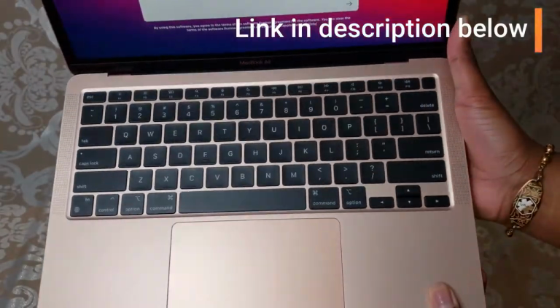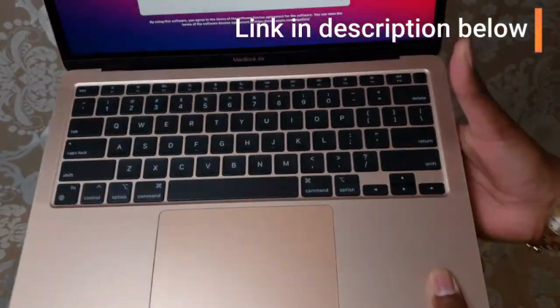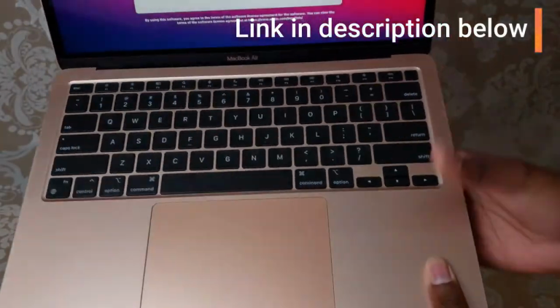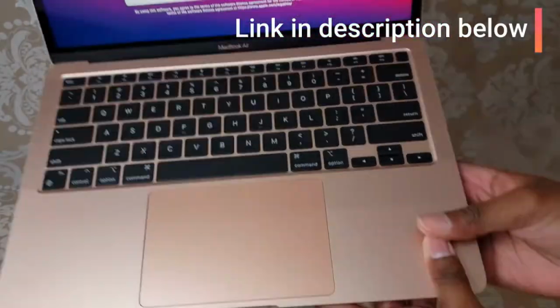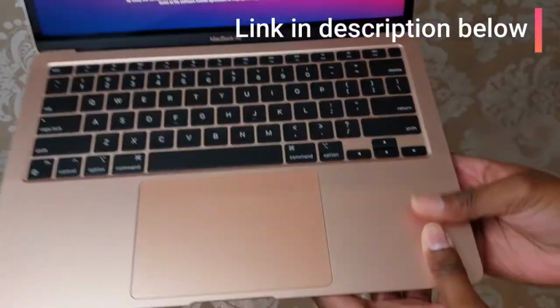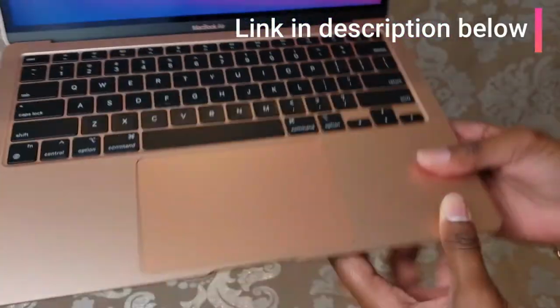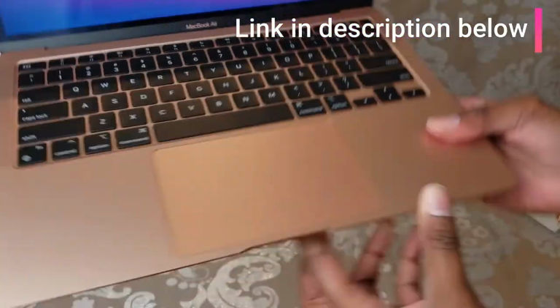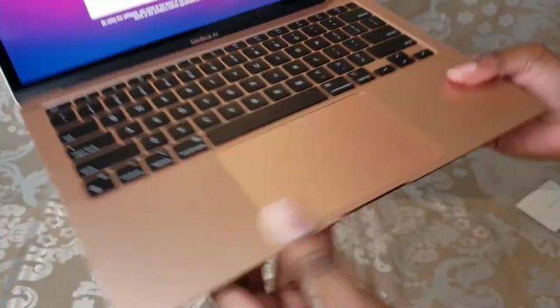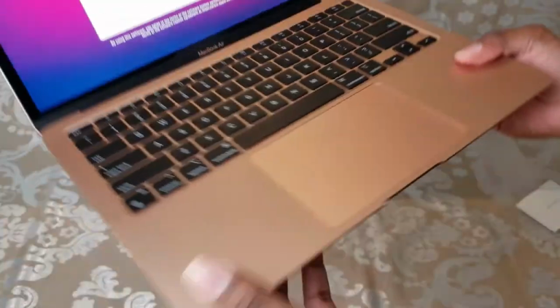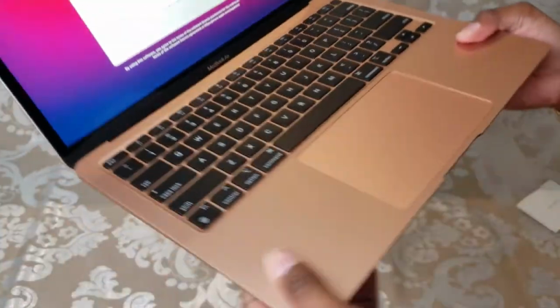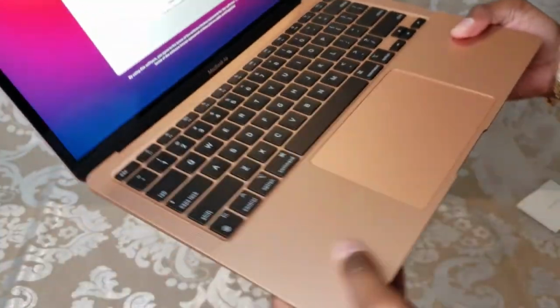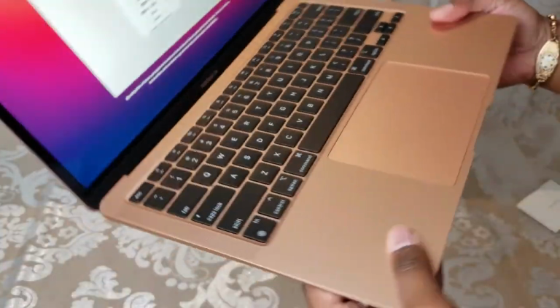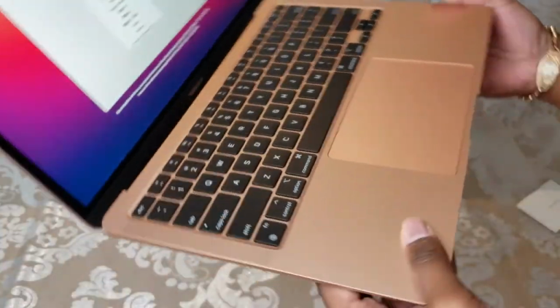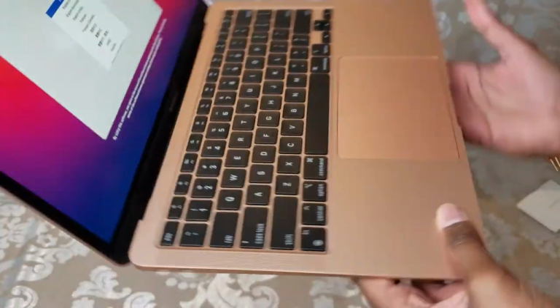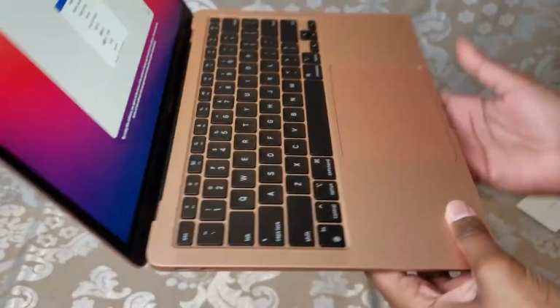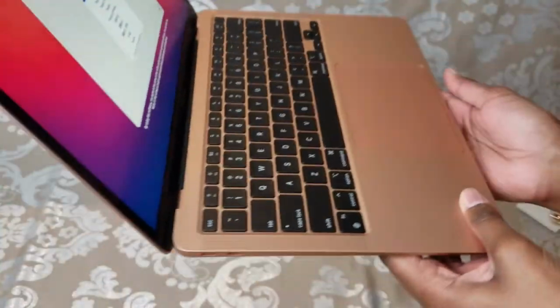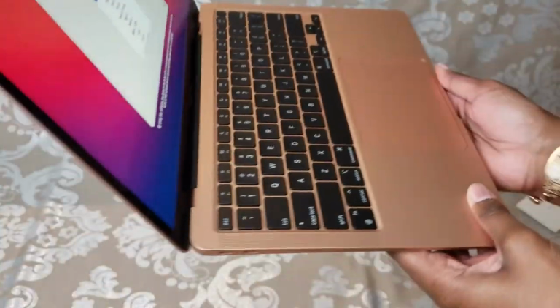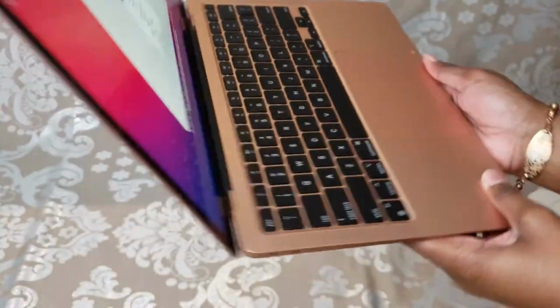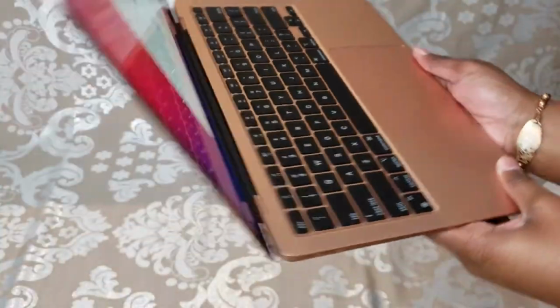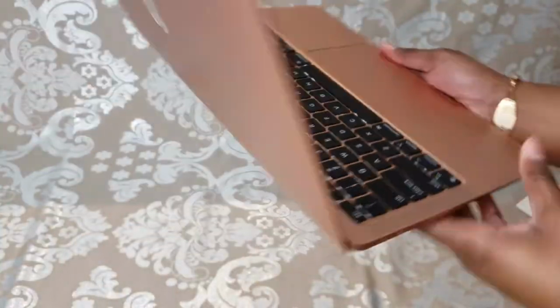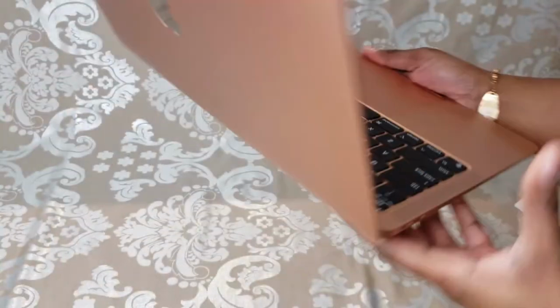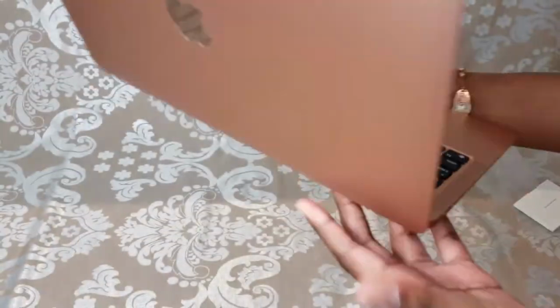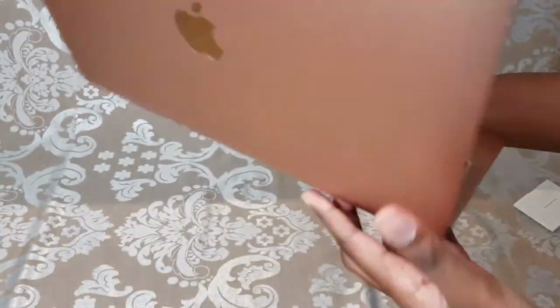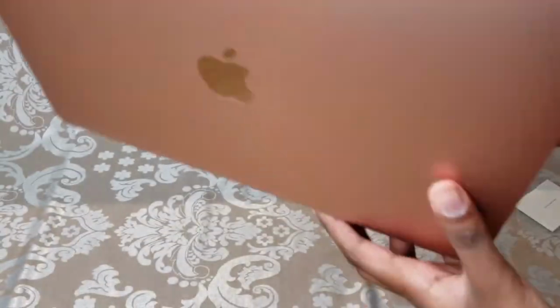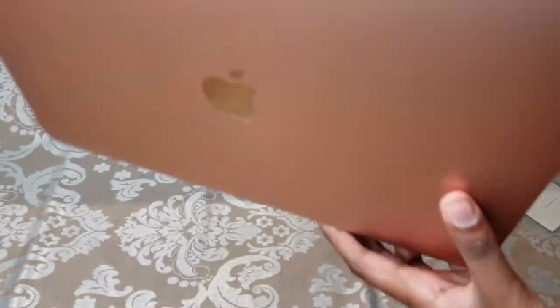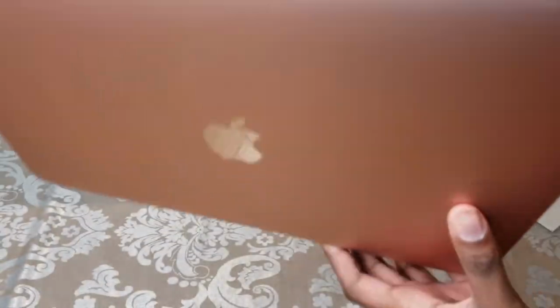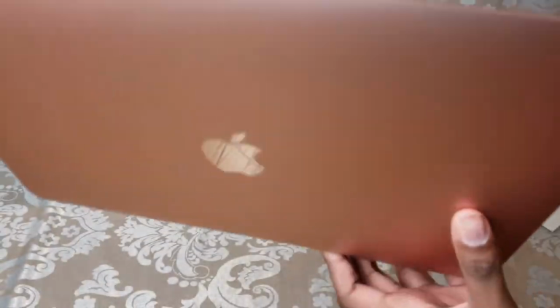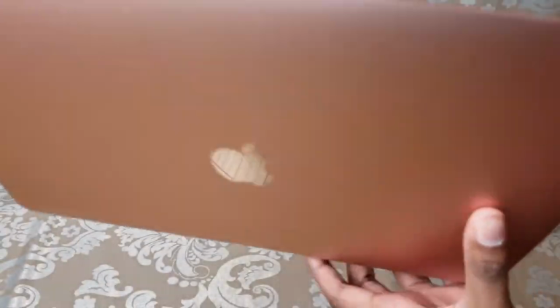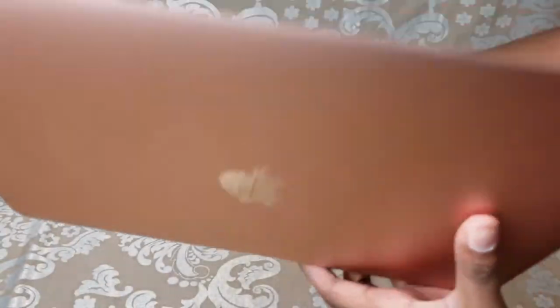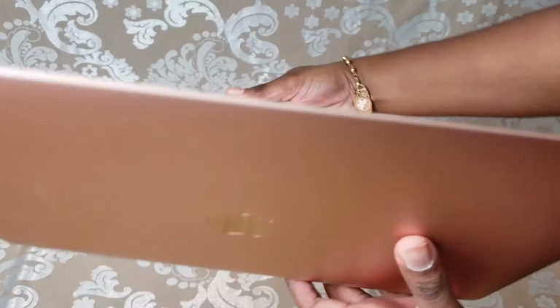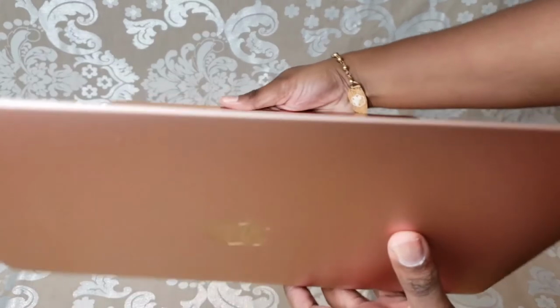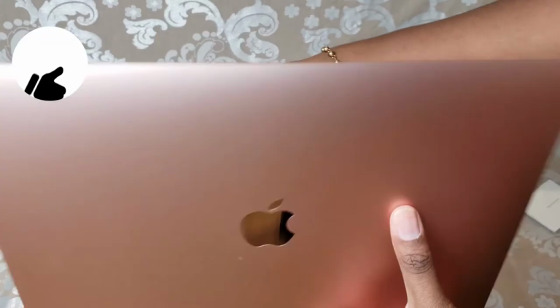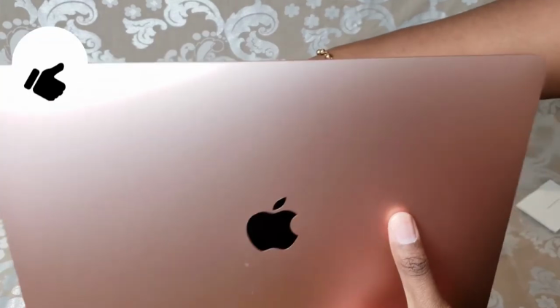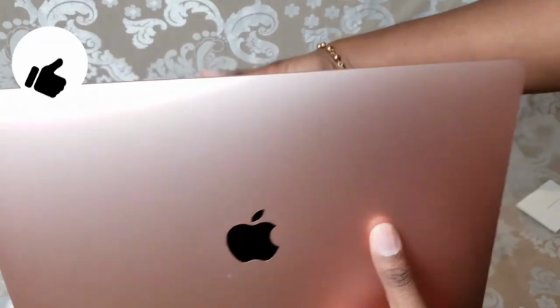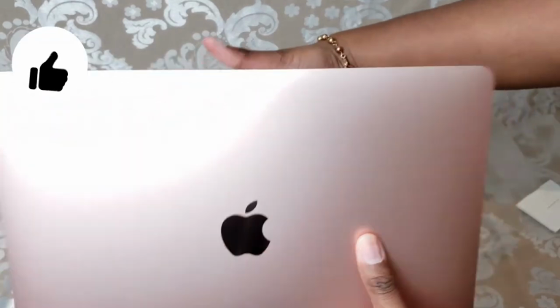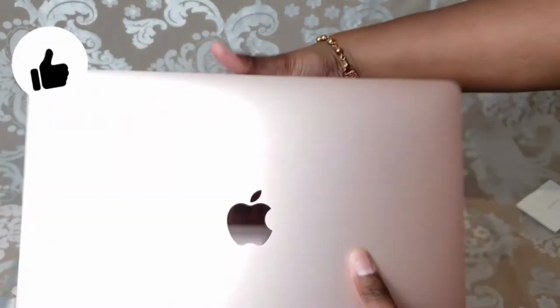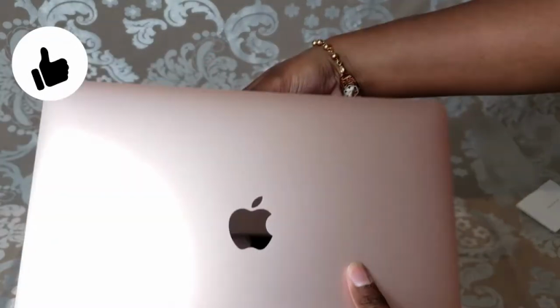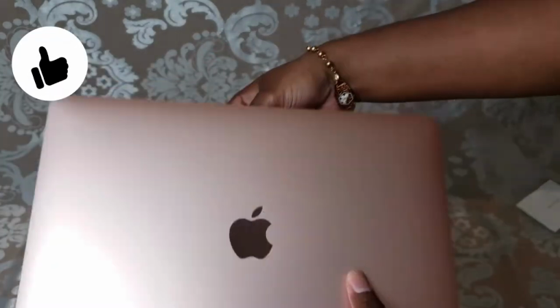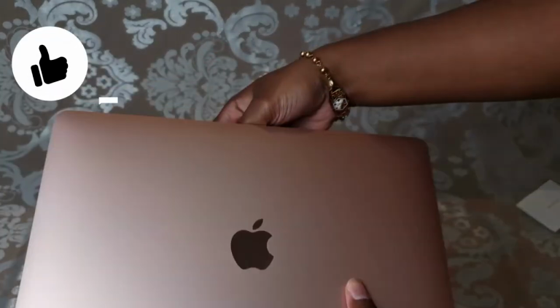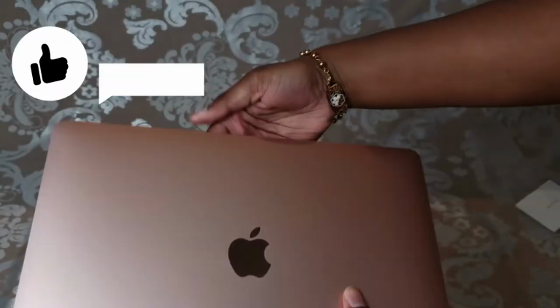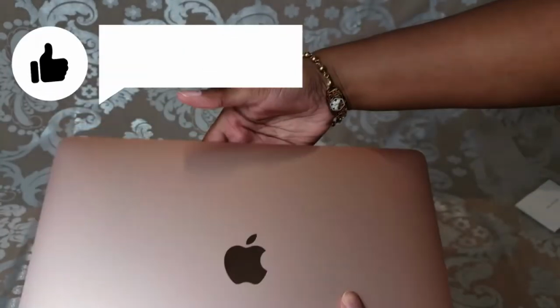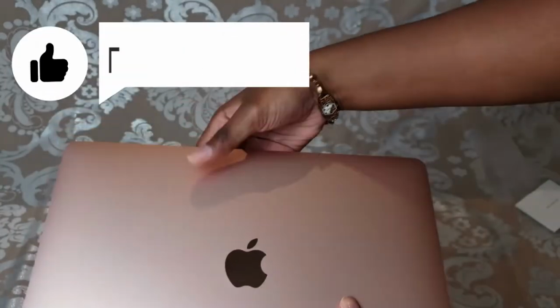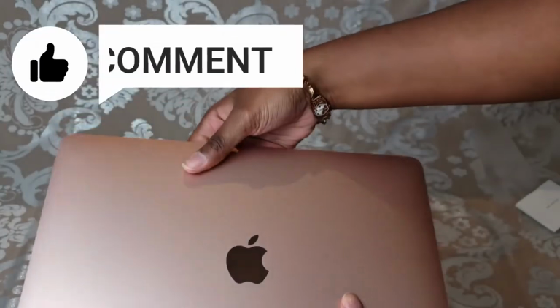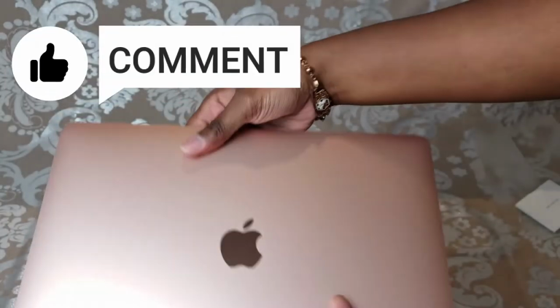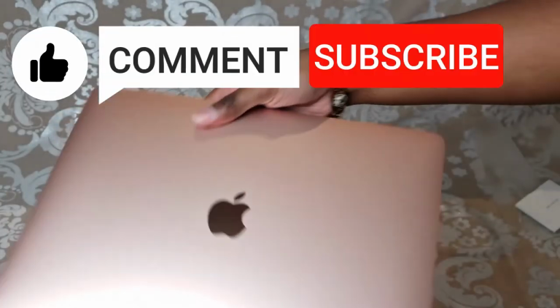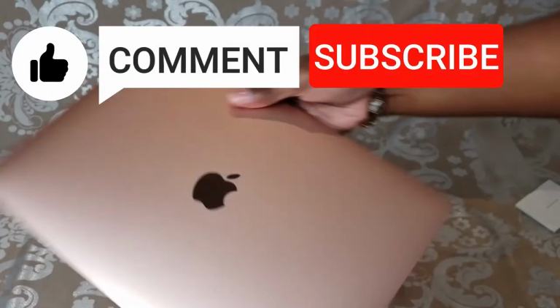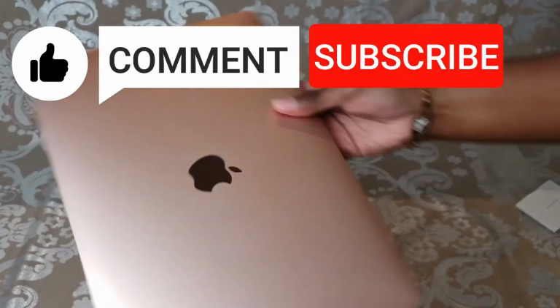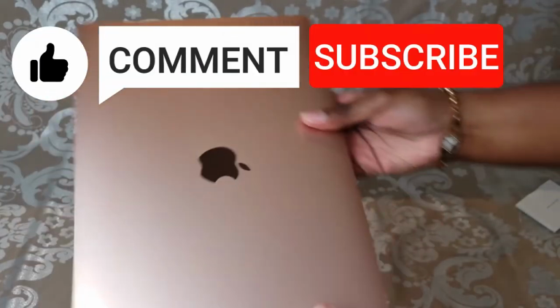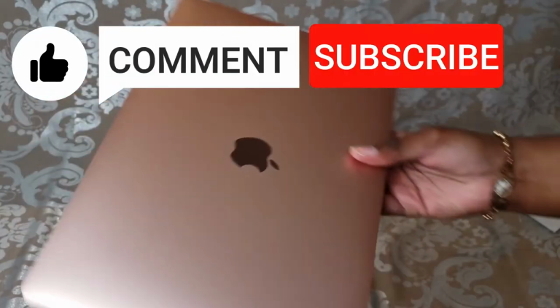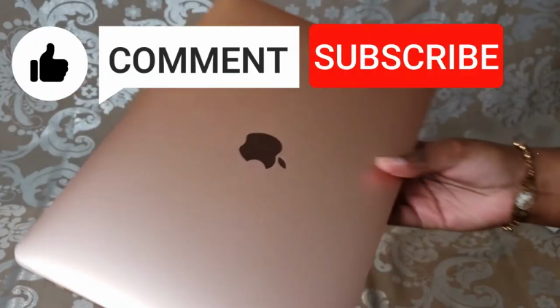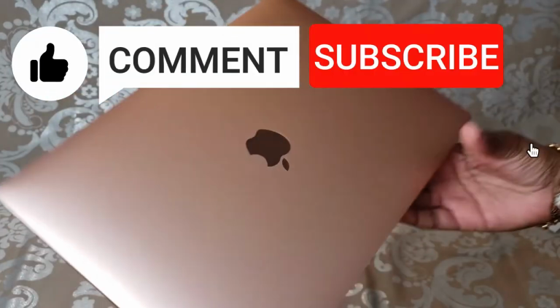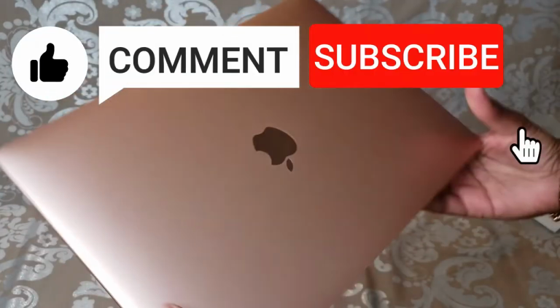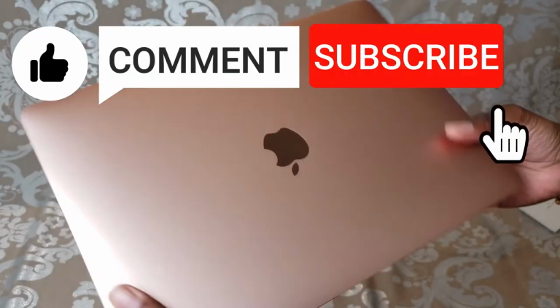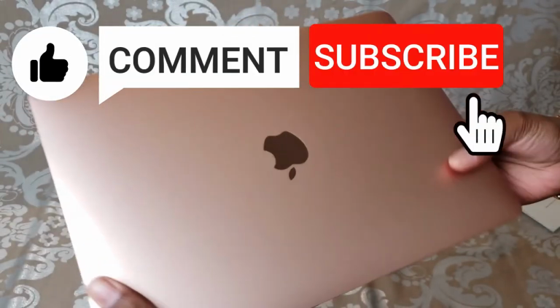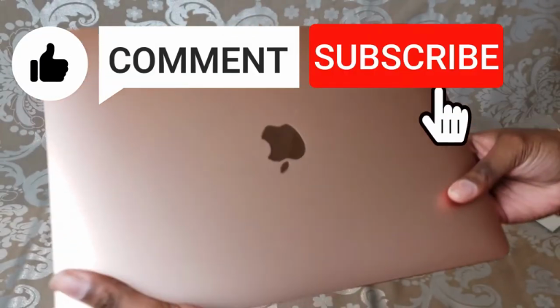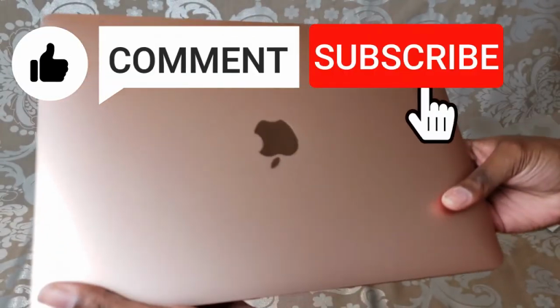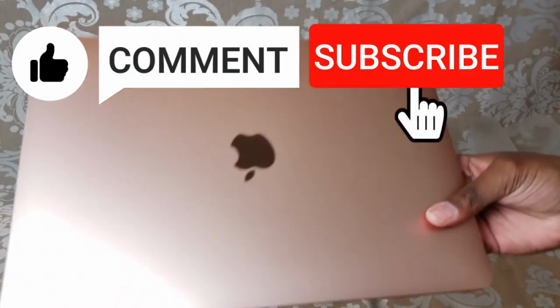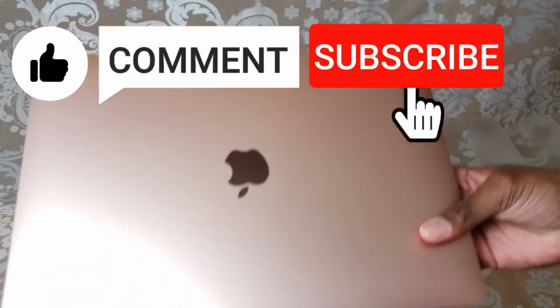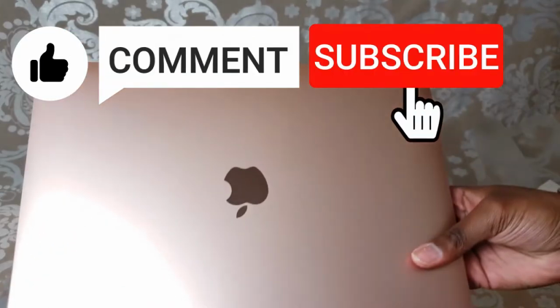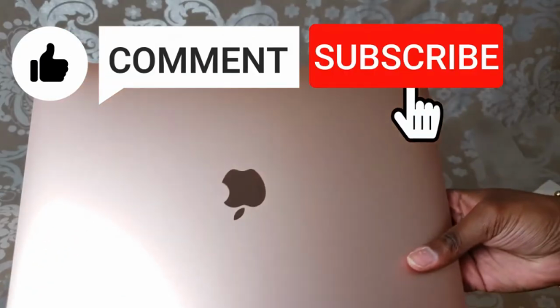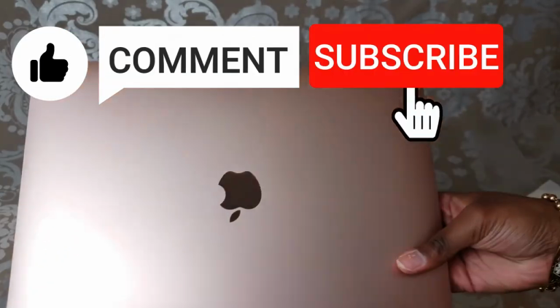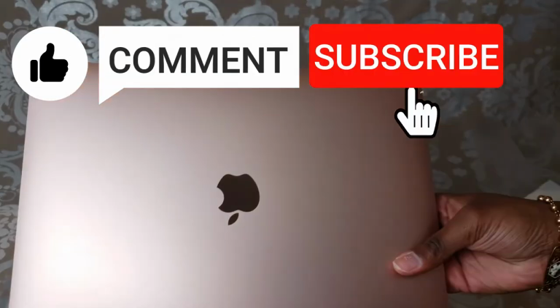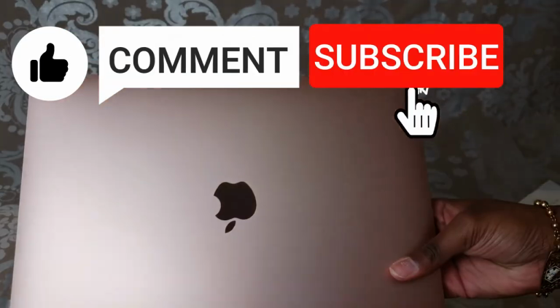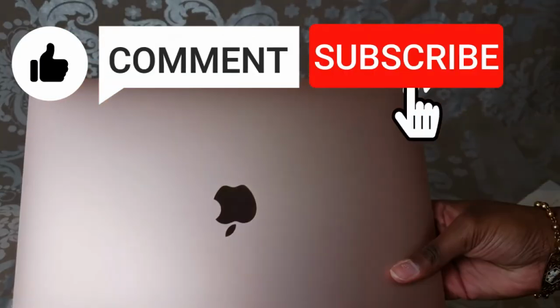That's all I have for today, guys. Thanks for watching. Make sure to like, comment, and subscribe. Bye.